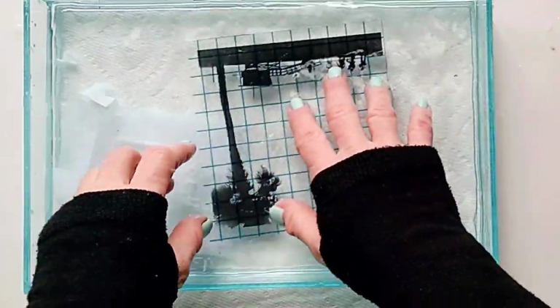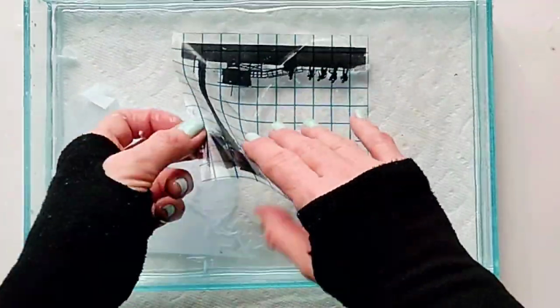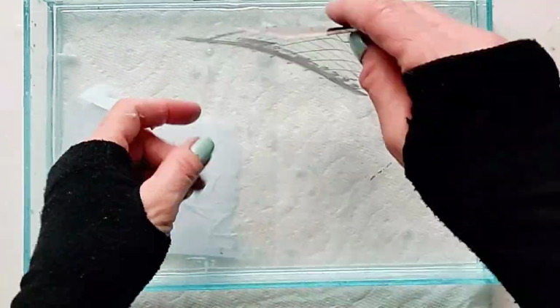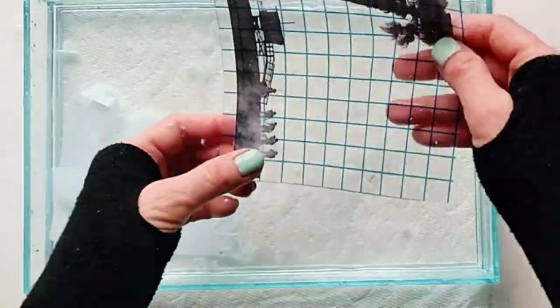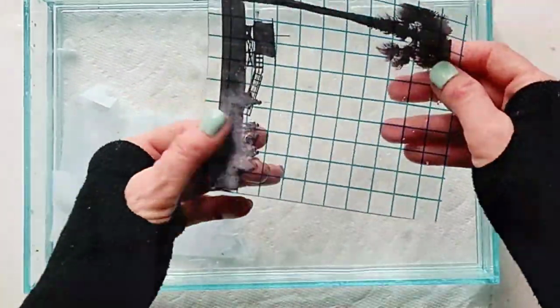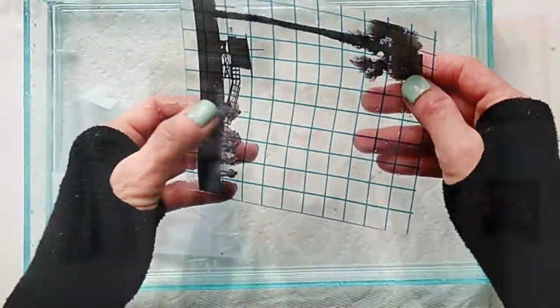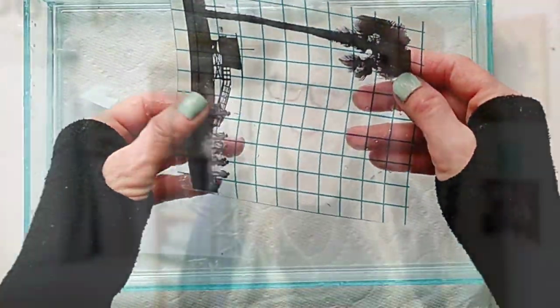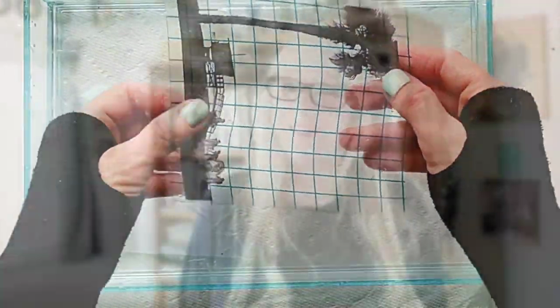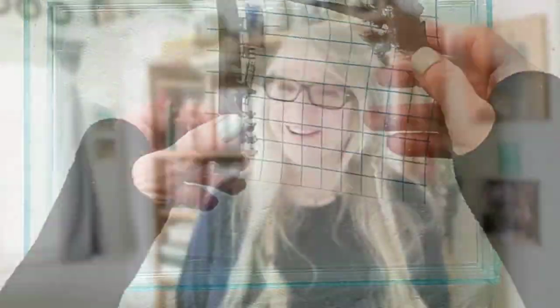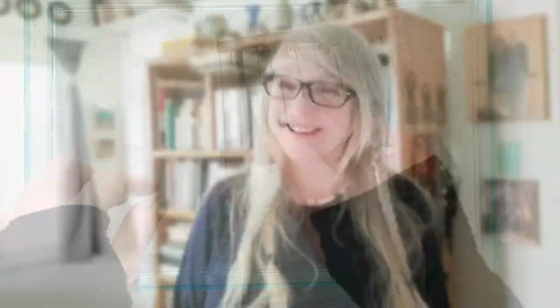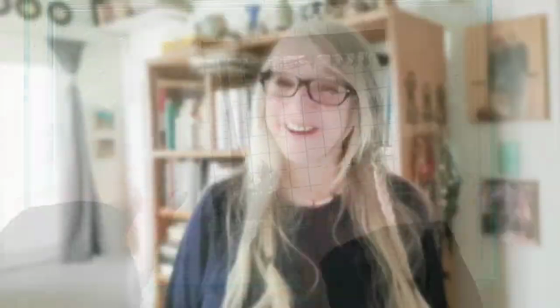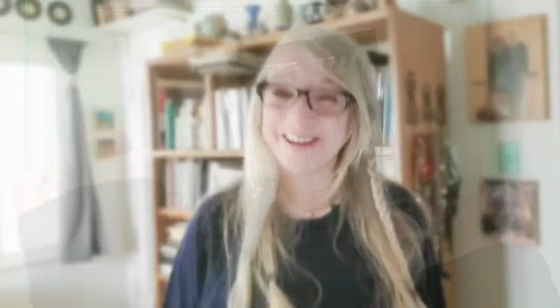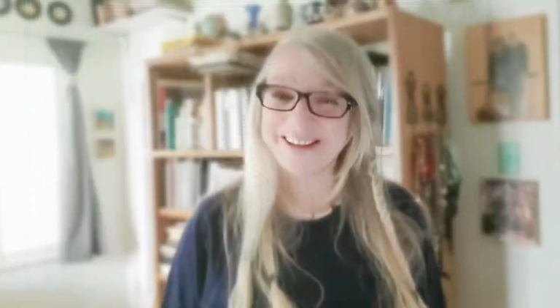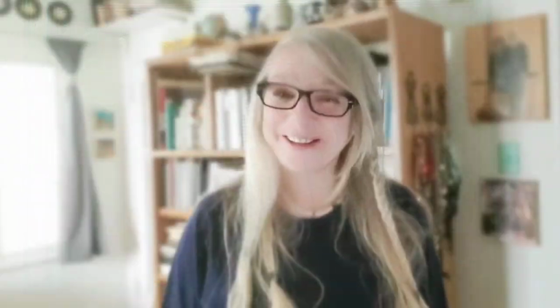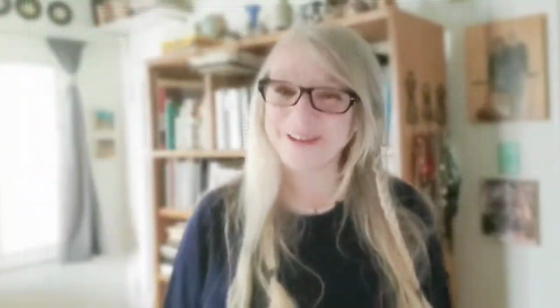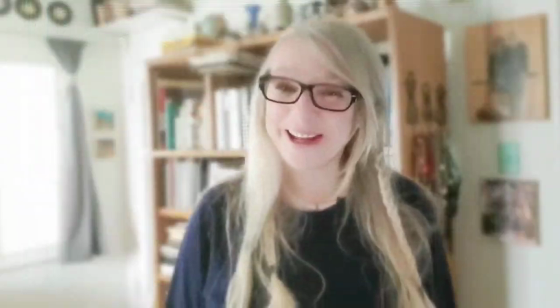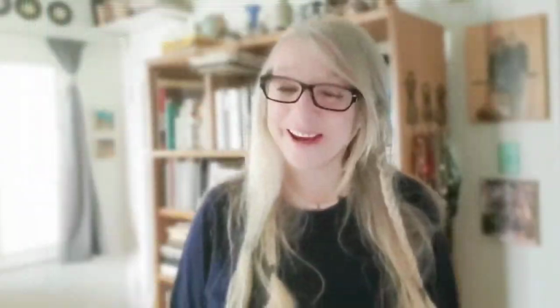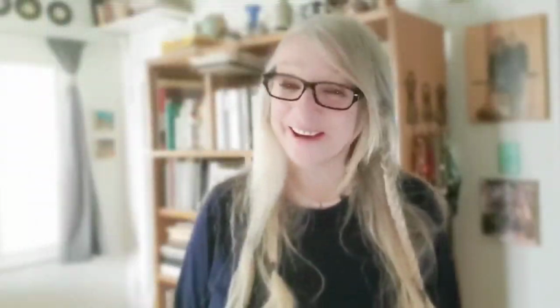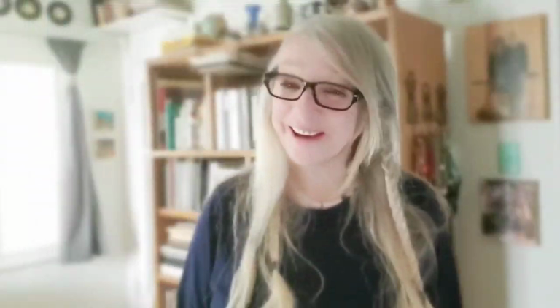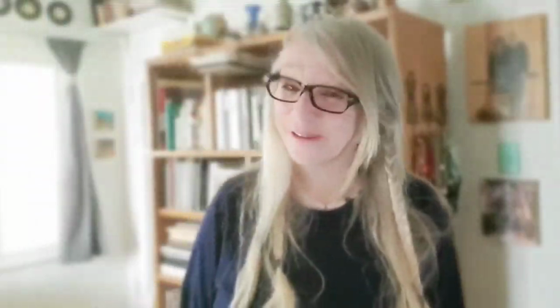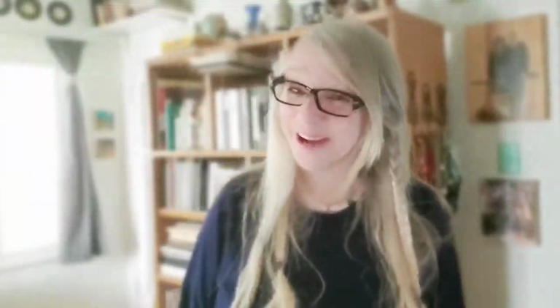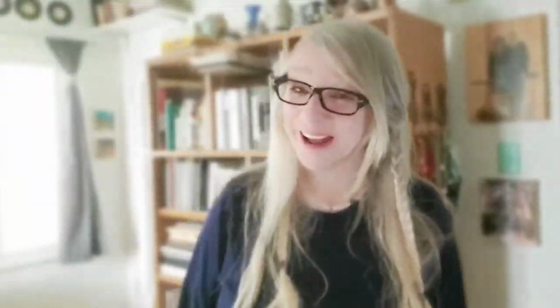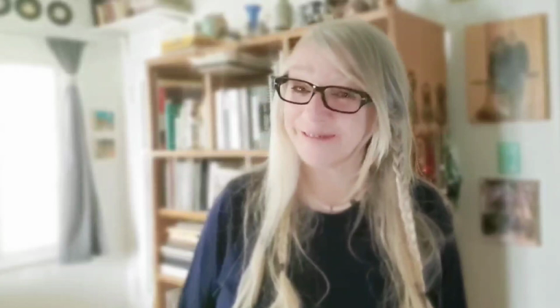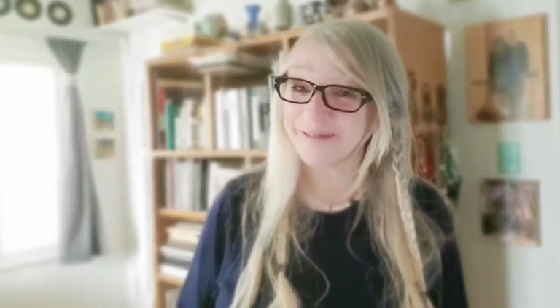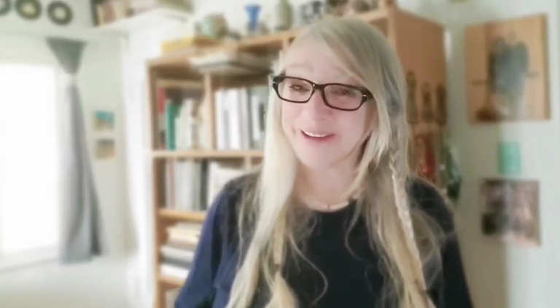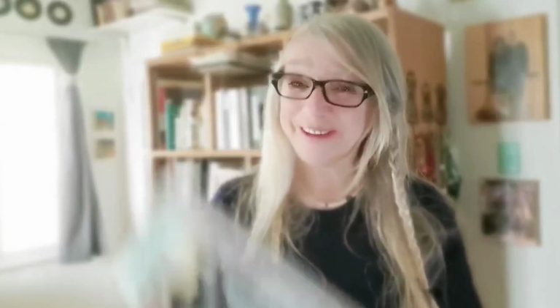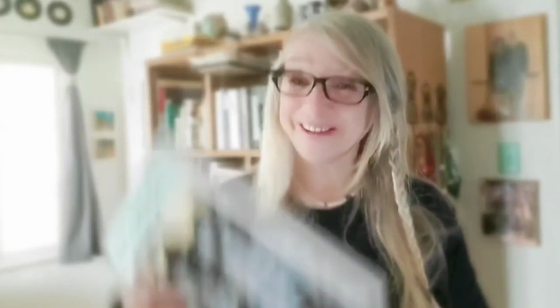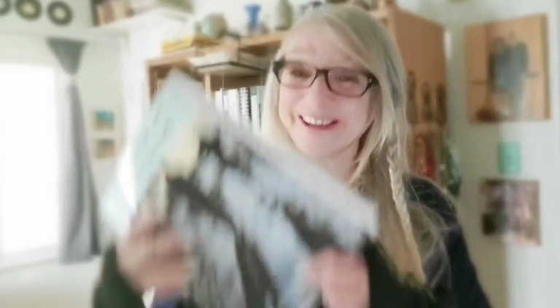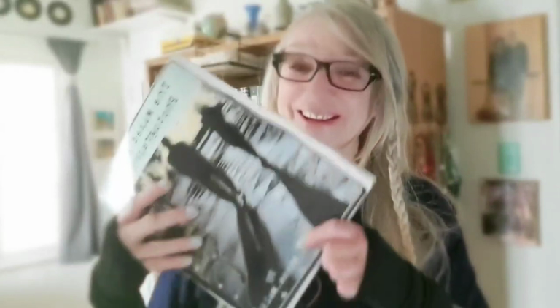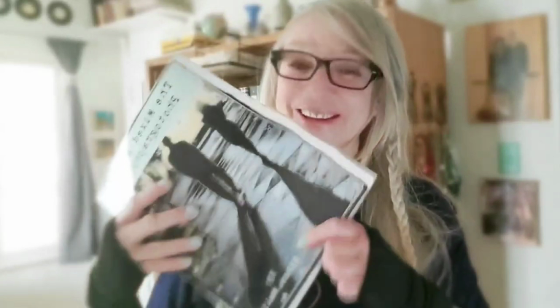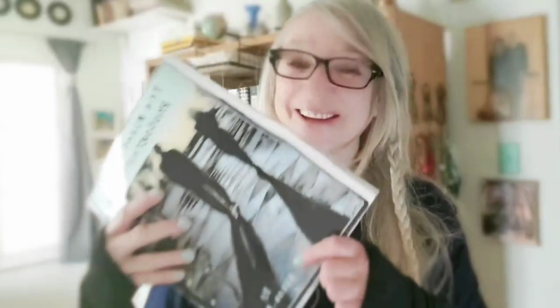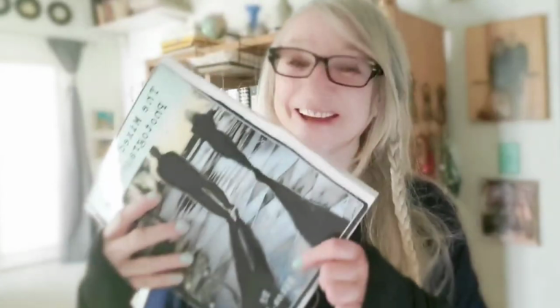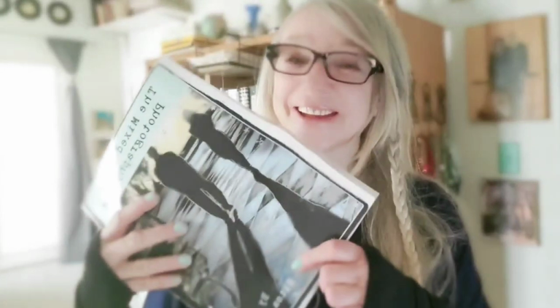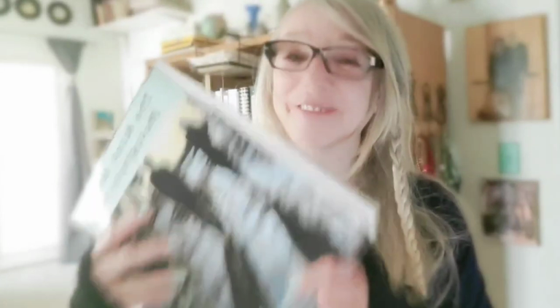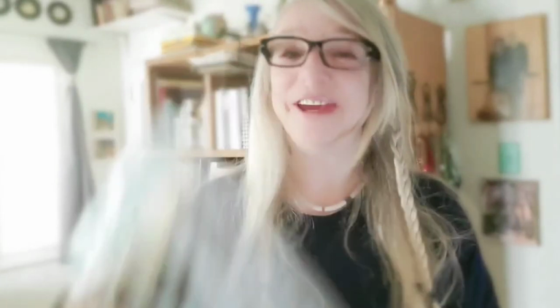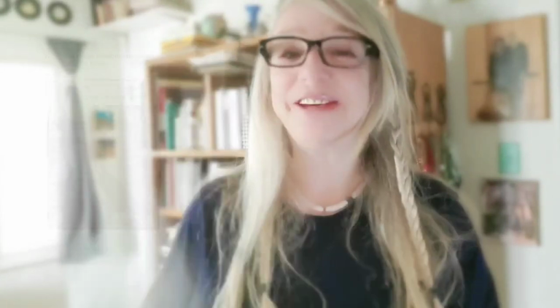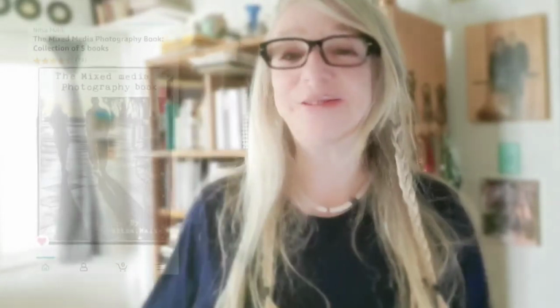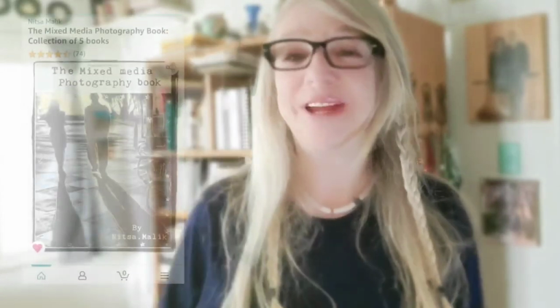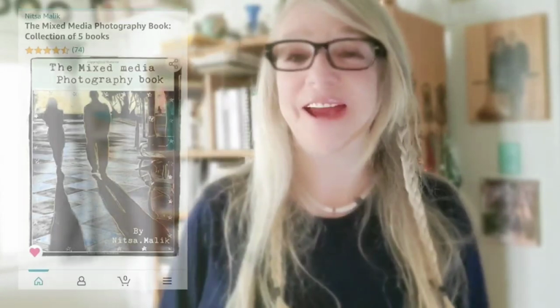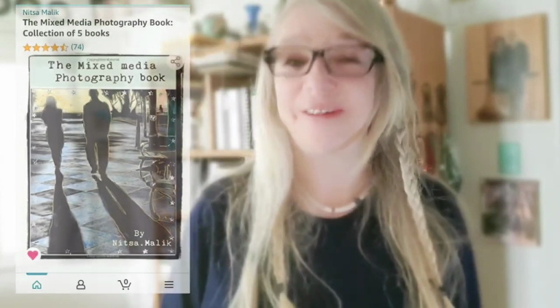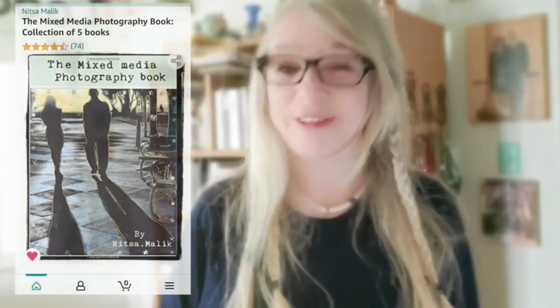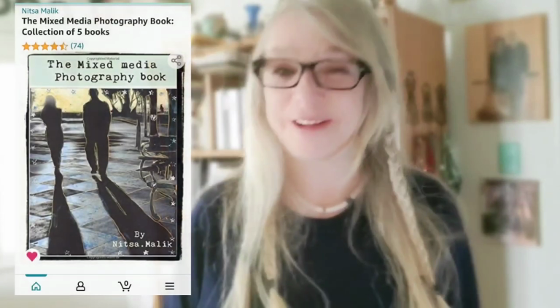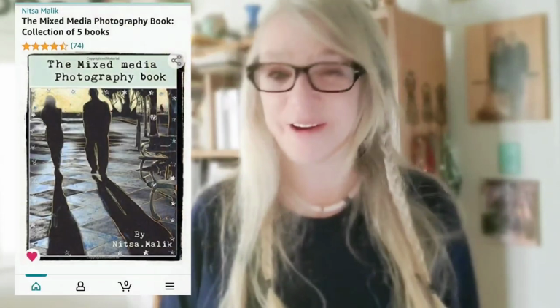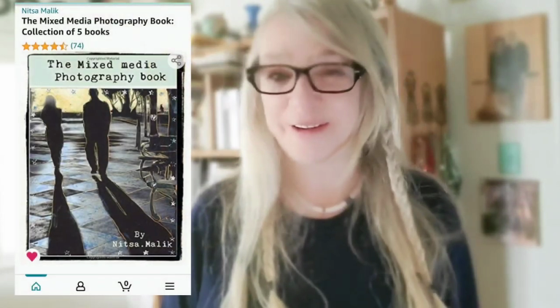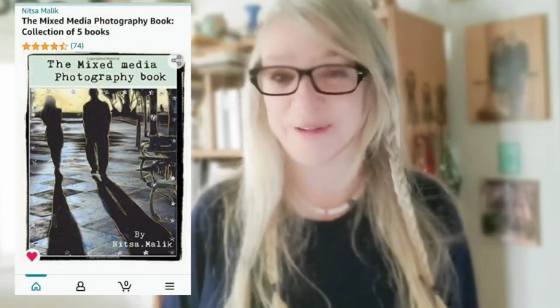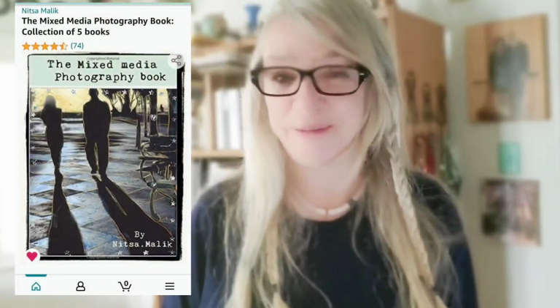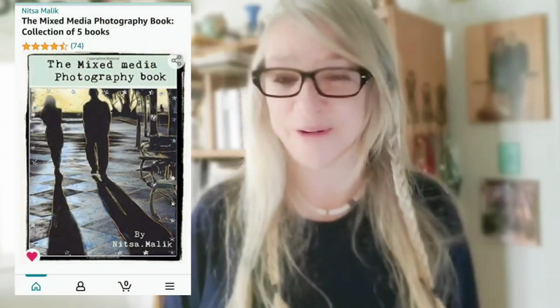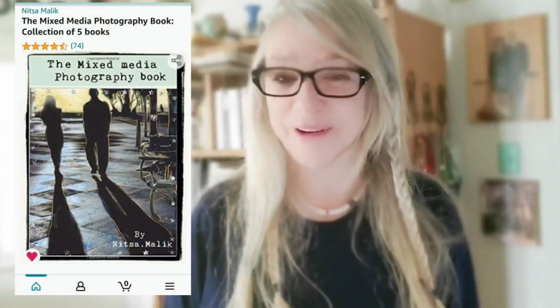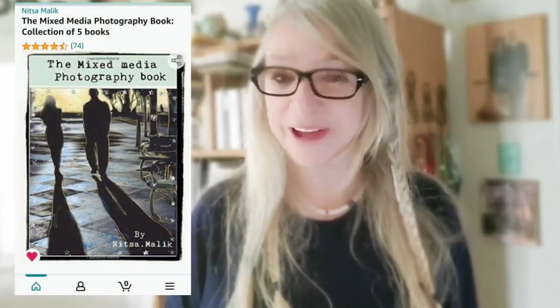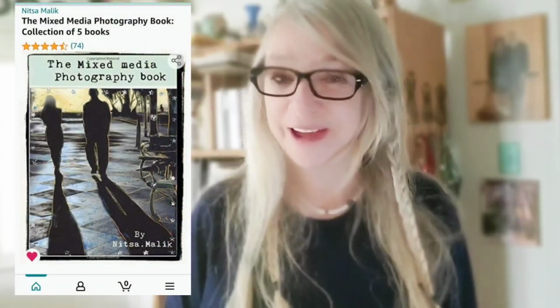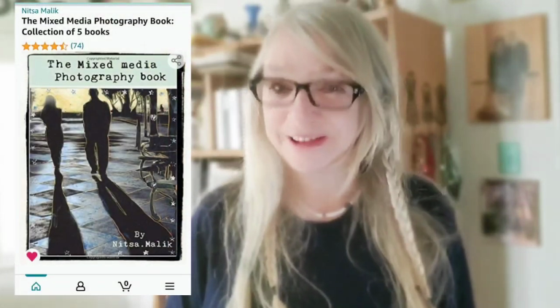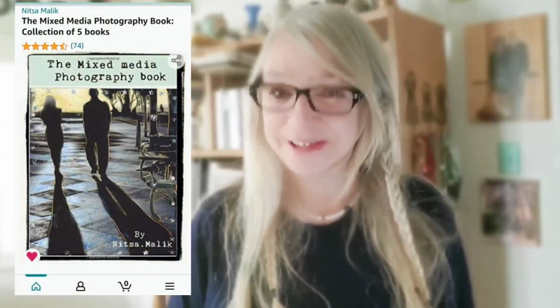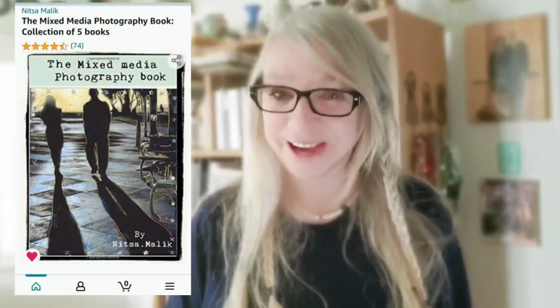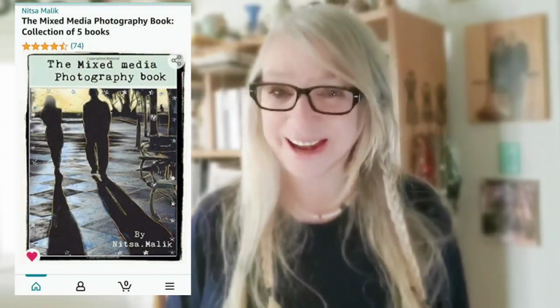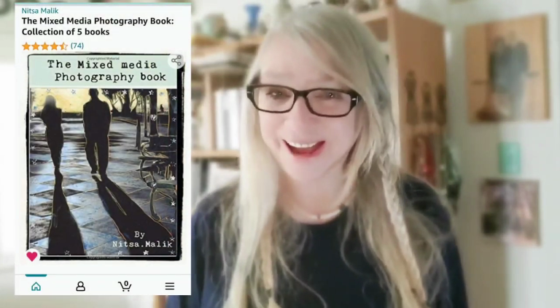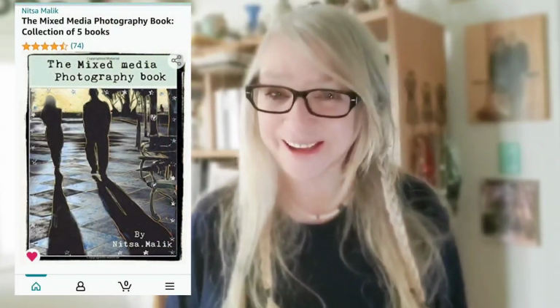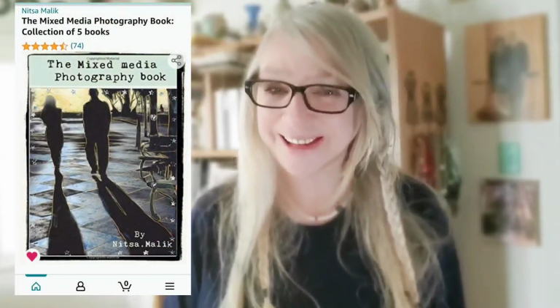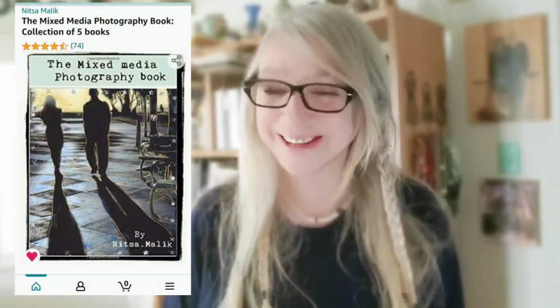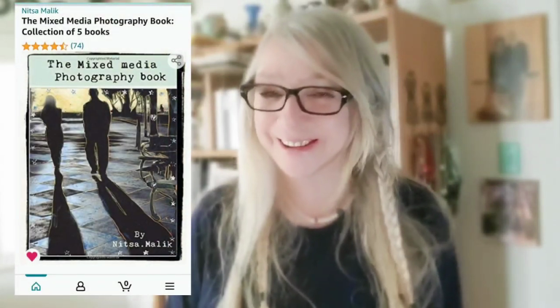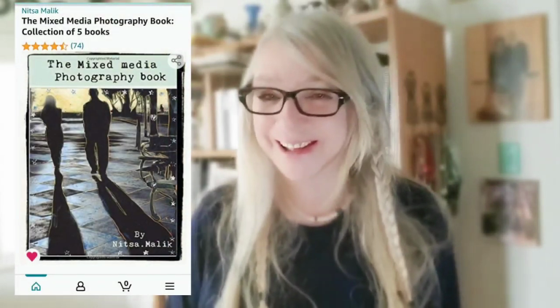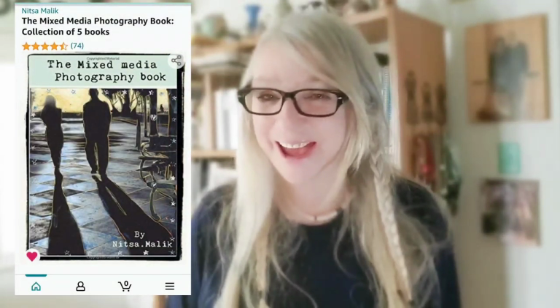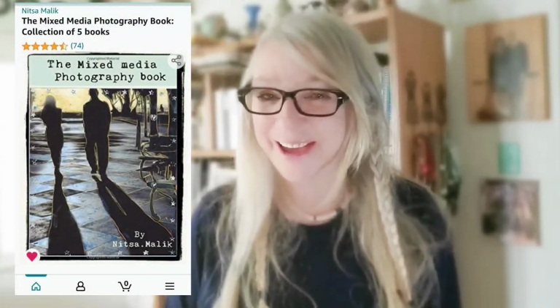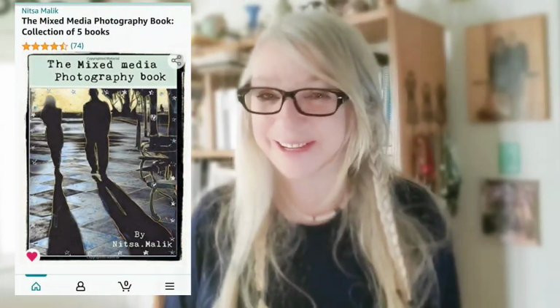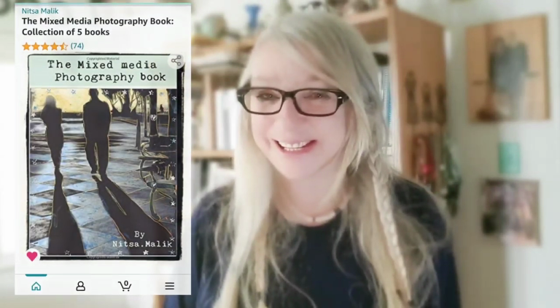If you're enjoying this video, you will love my book — The Mixed Media Photography Book. Check it out, it's on Amazon.